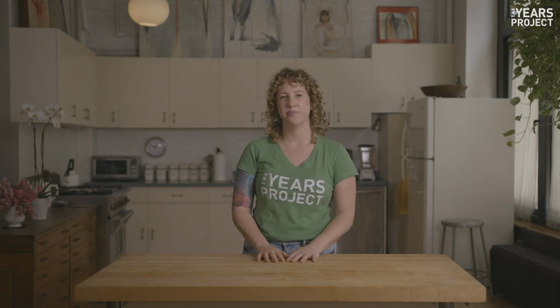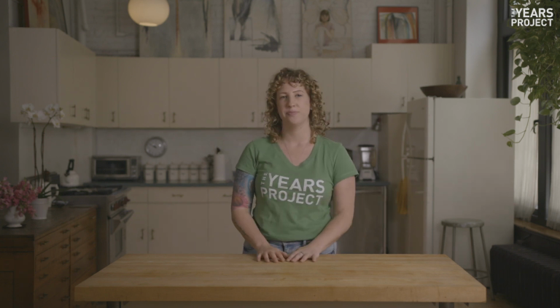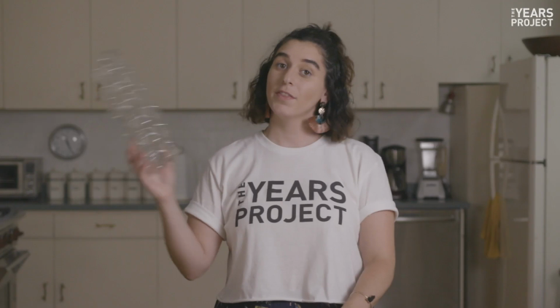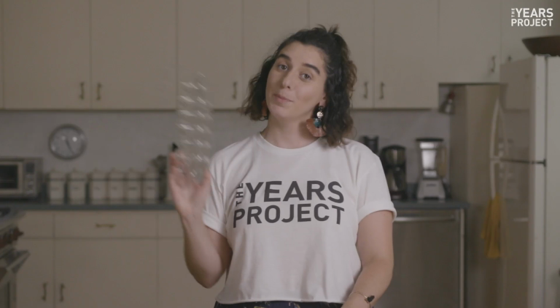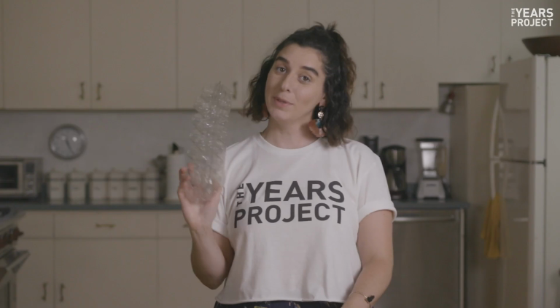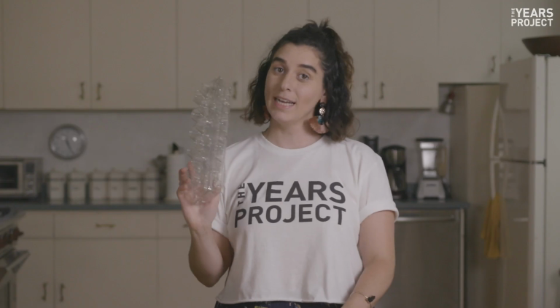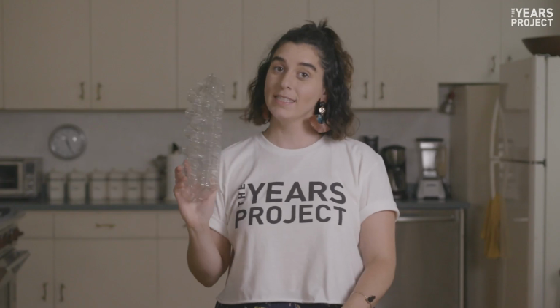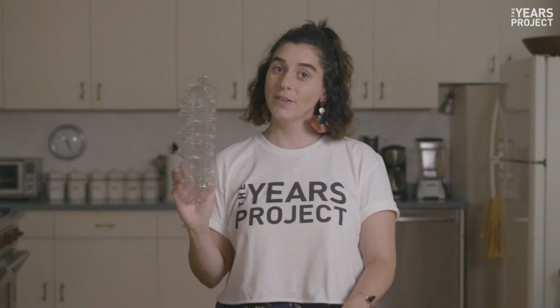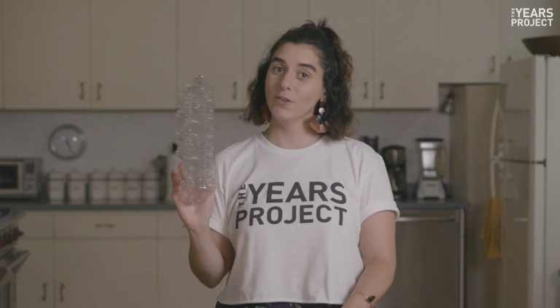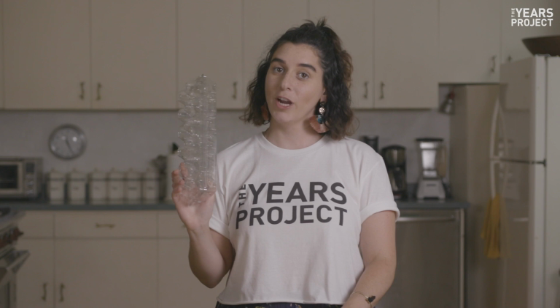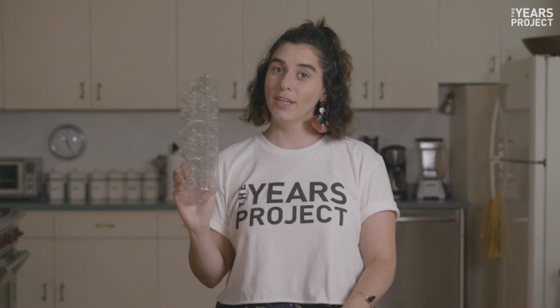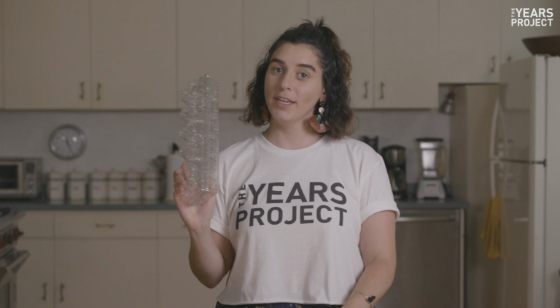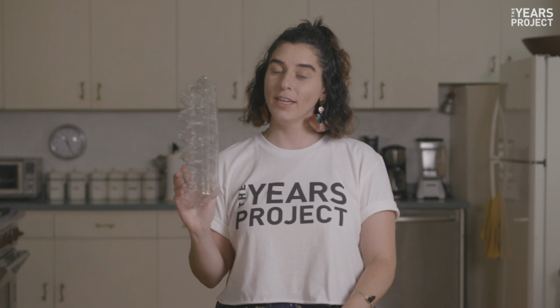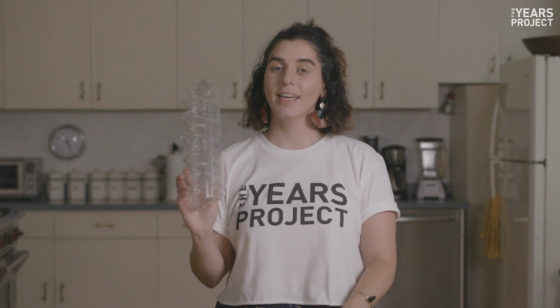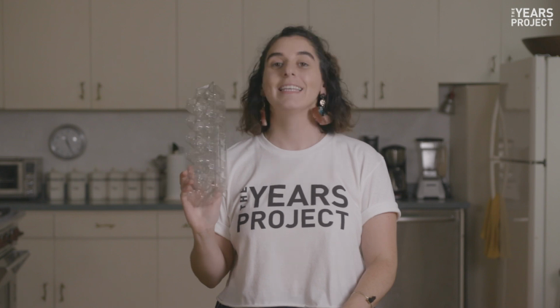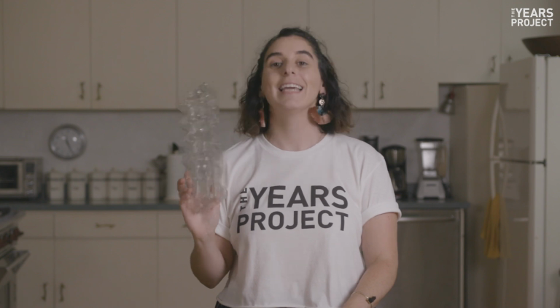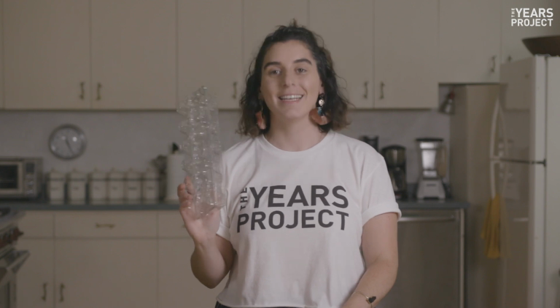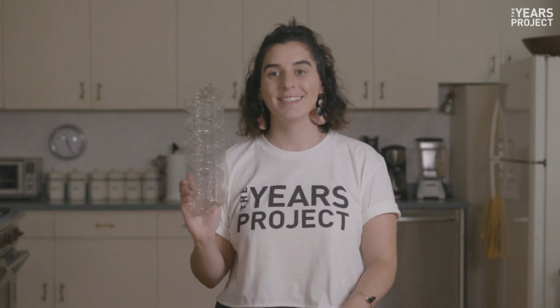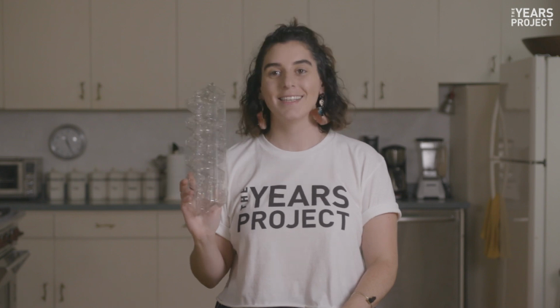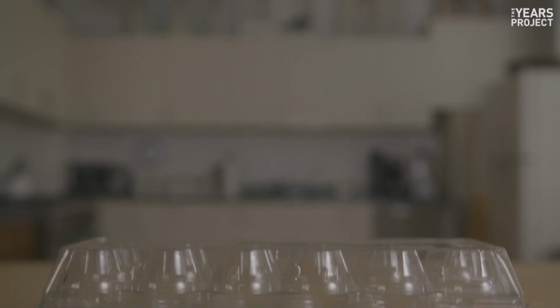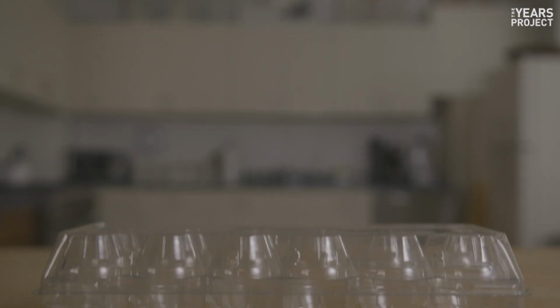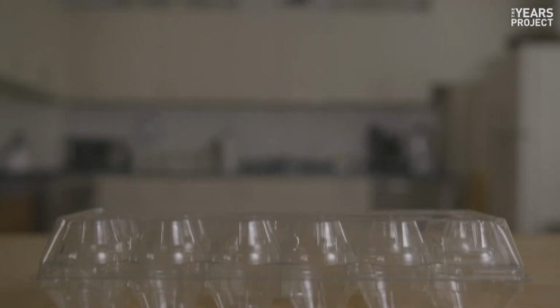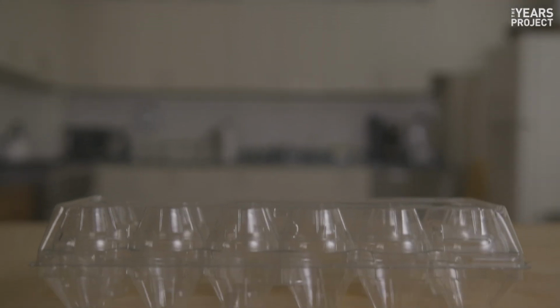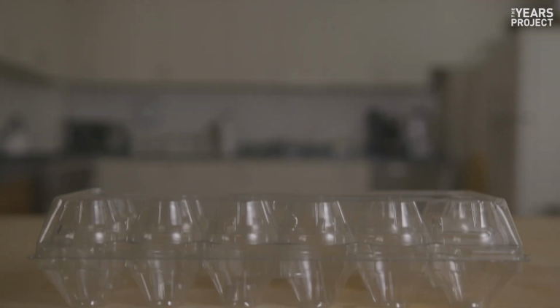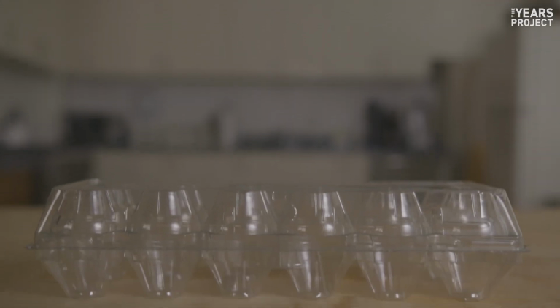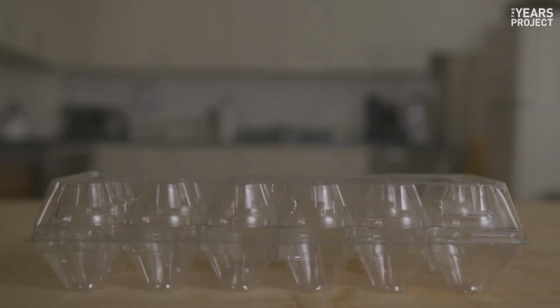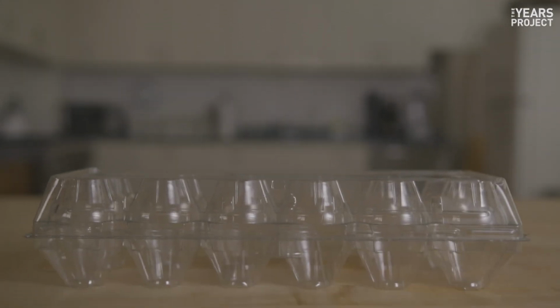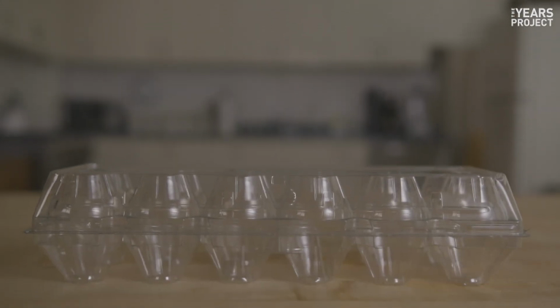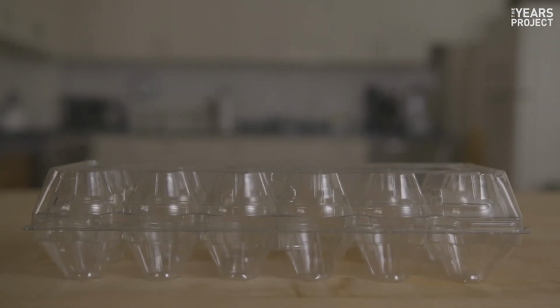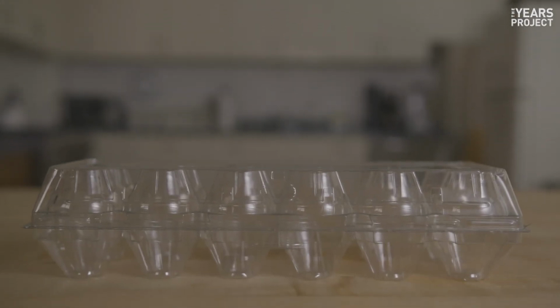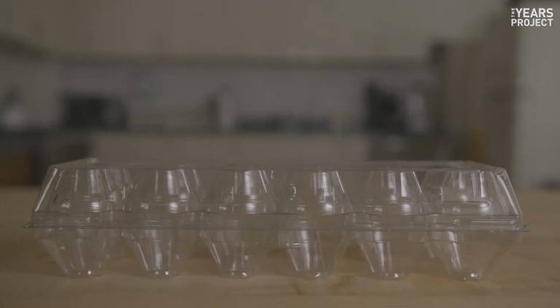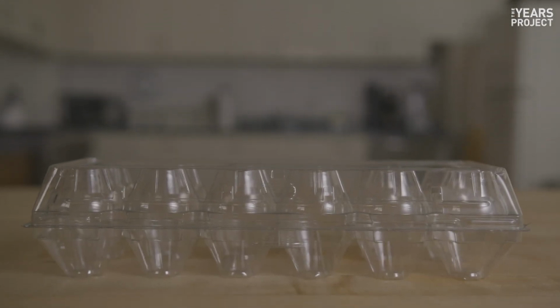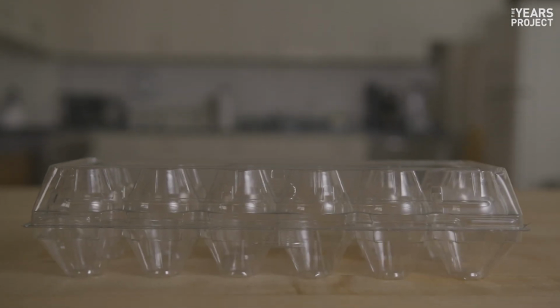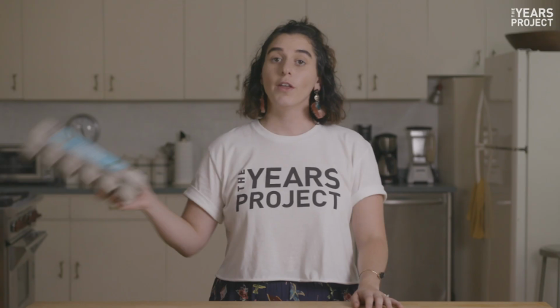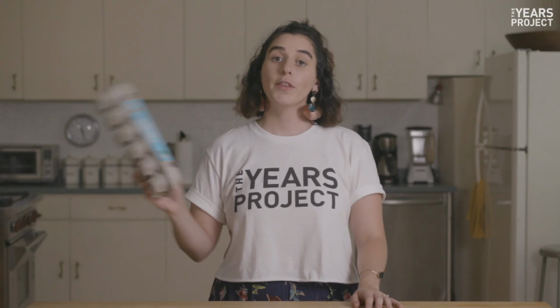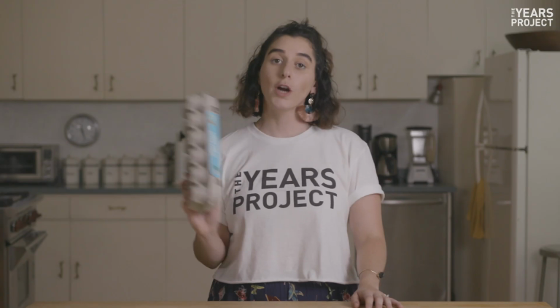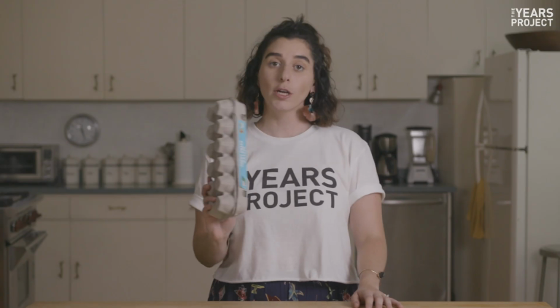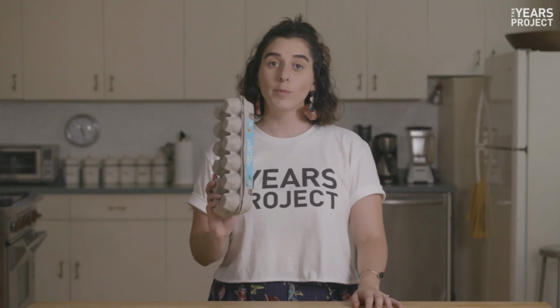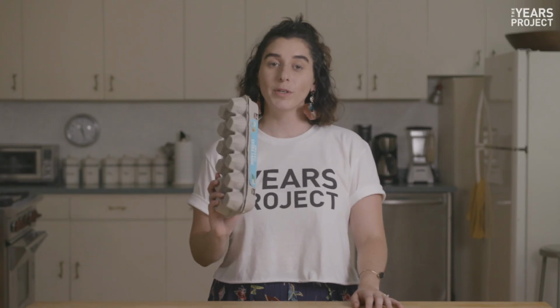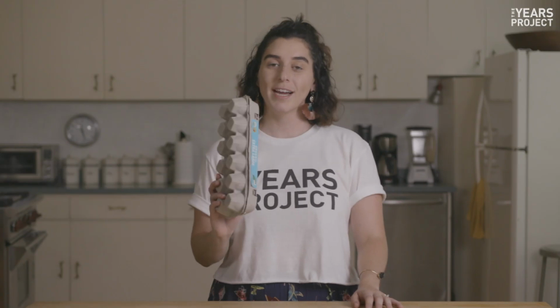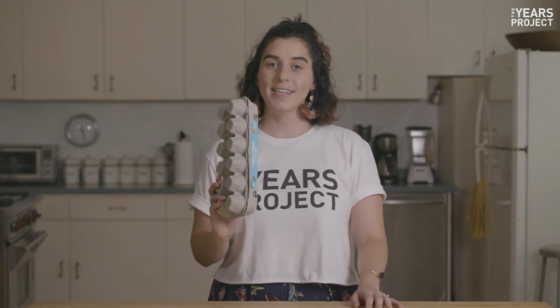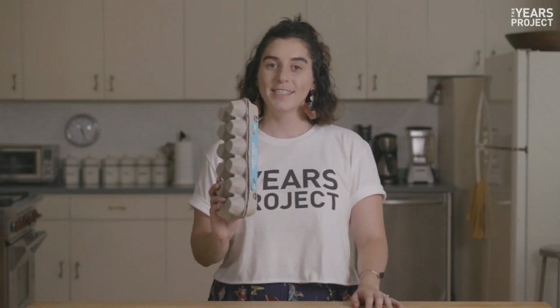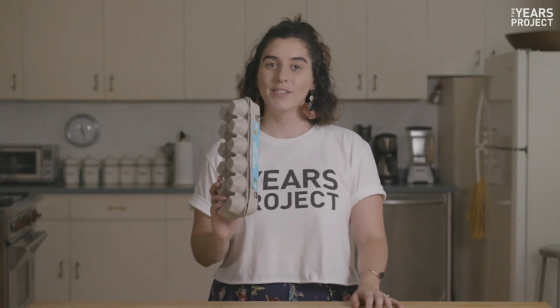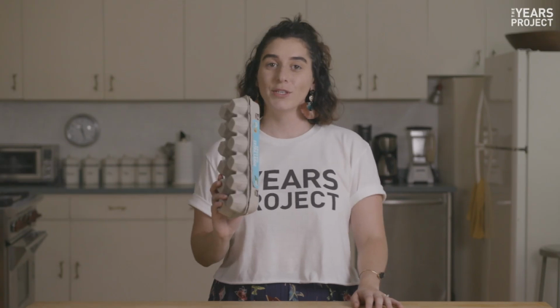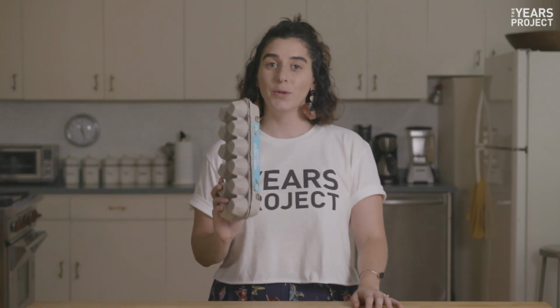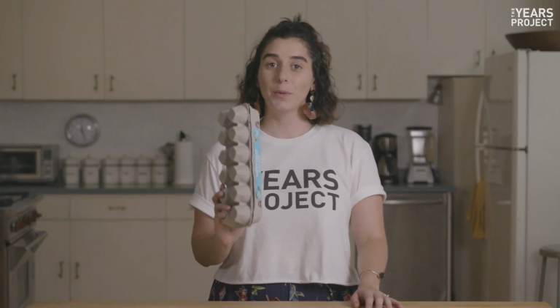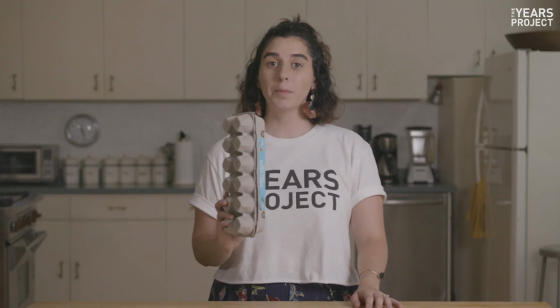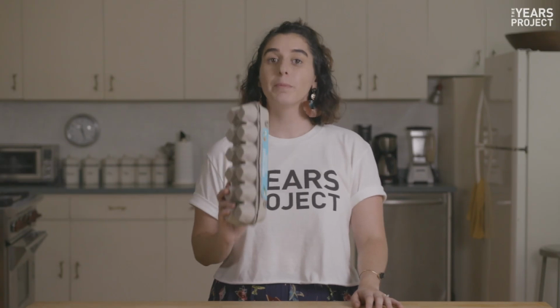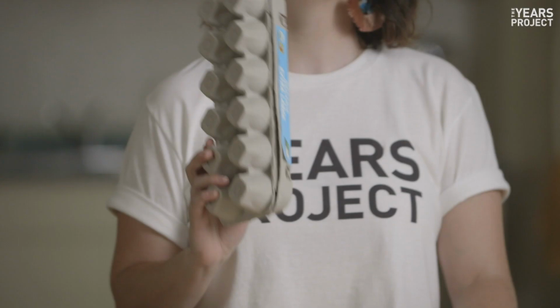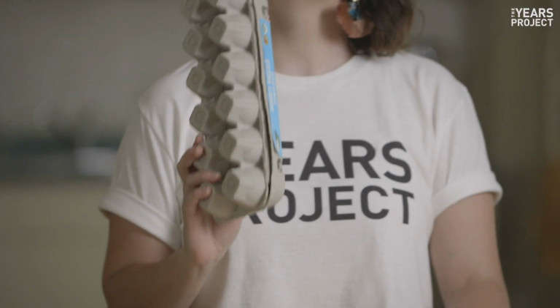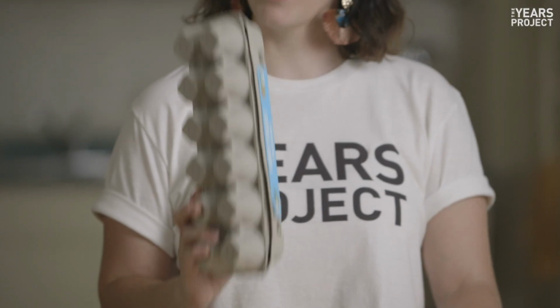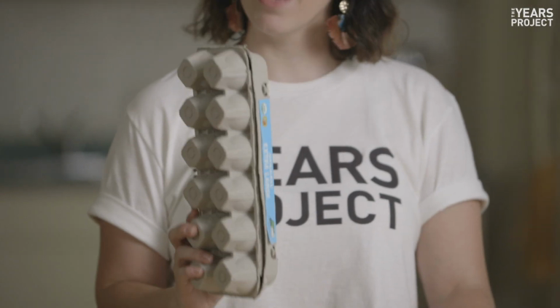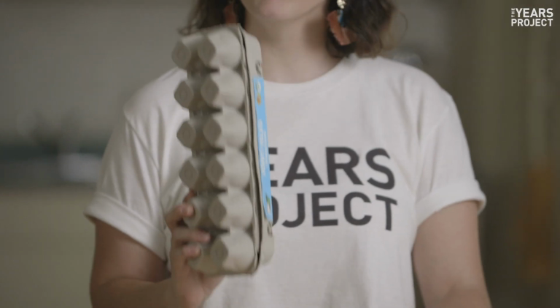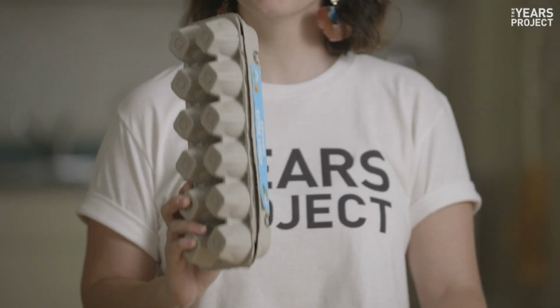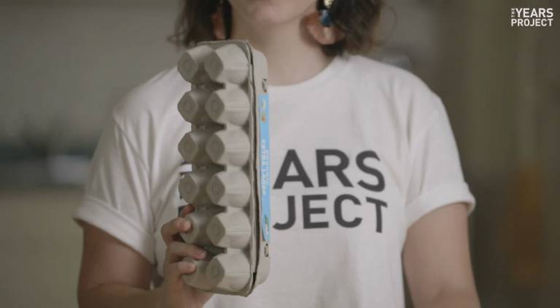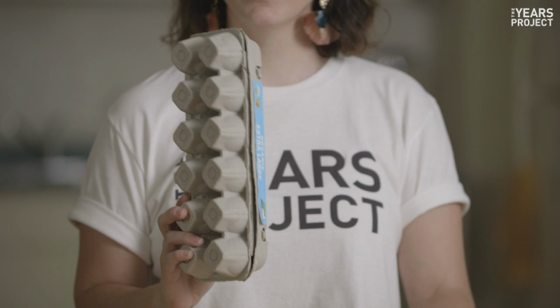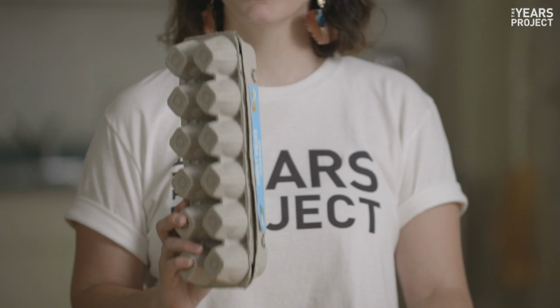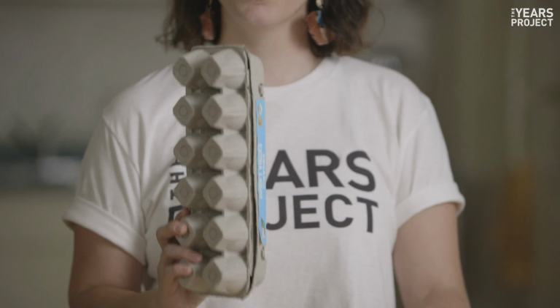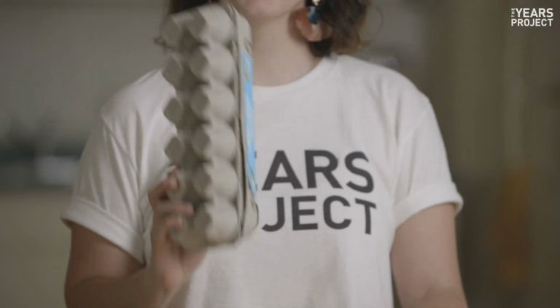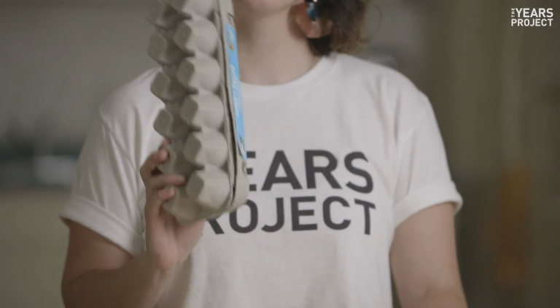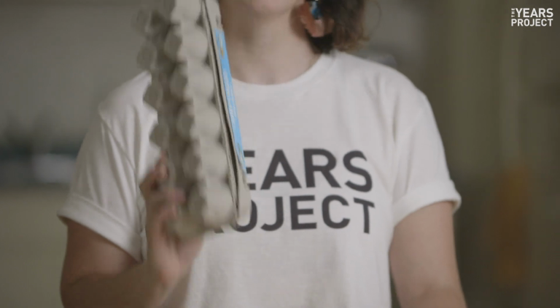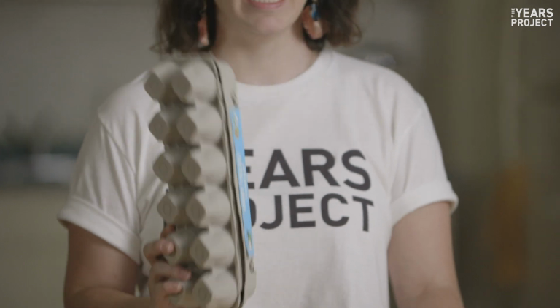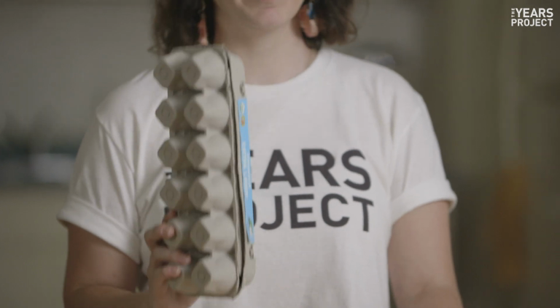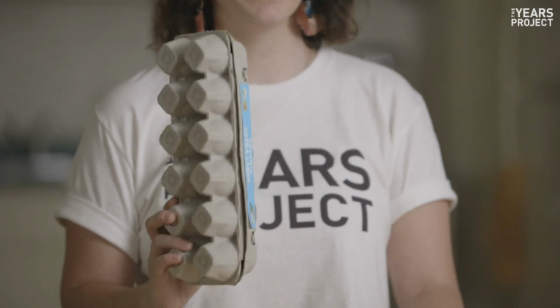The plastic variety? Yes, as long as it's clean. The cardboard kind is too, but you have to recycle it with your paper.